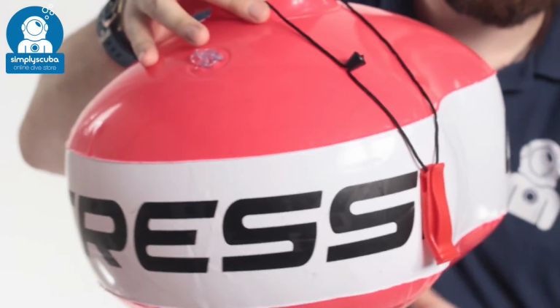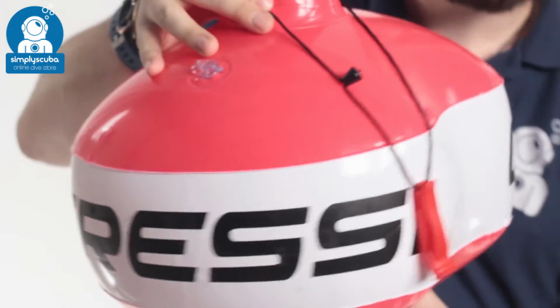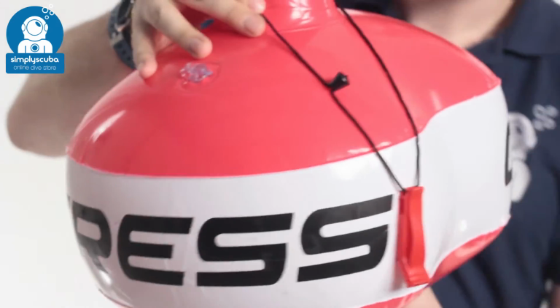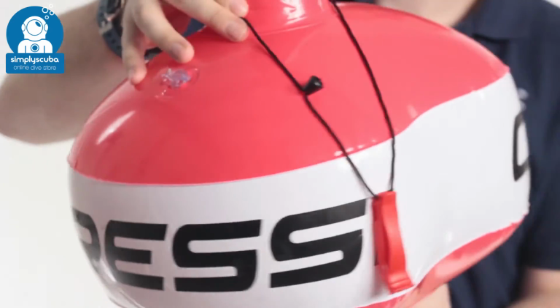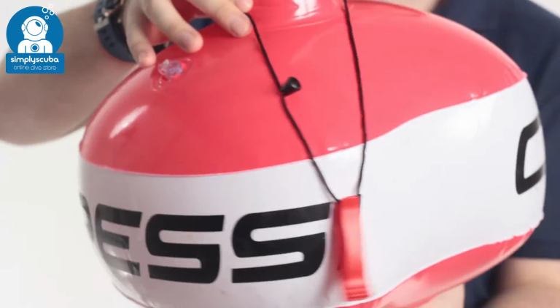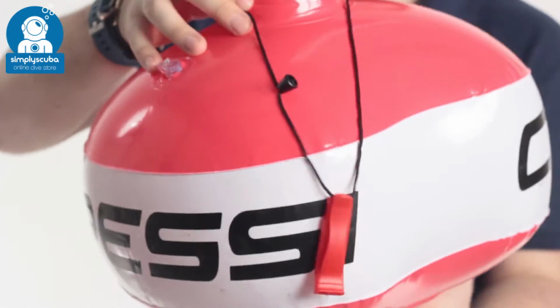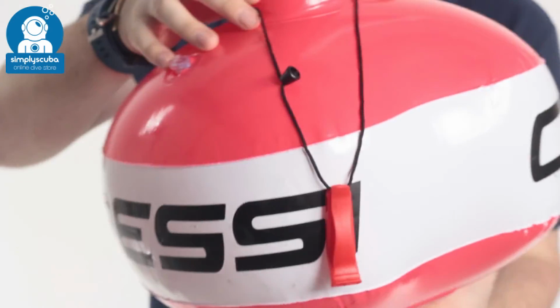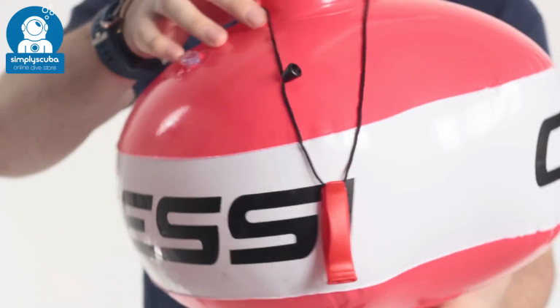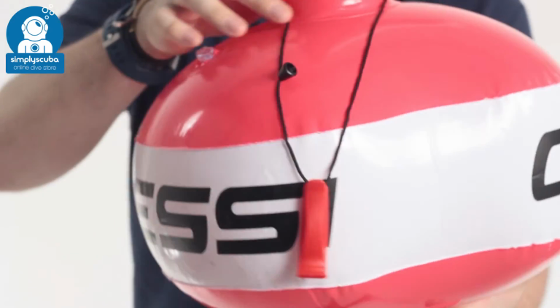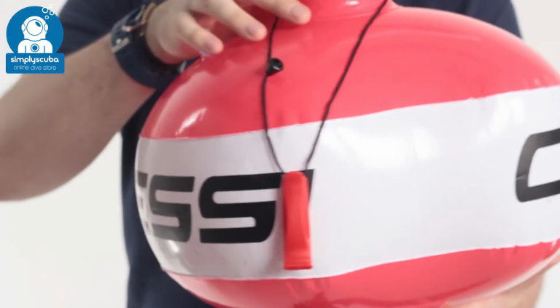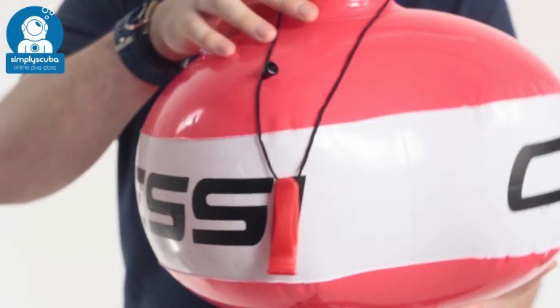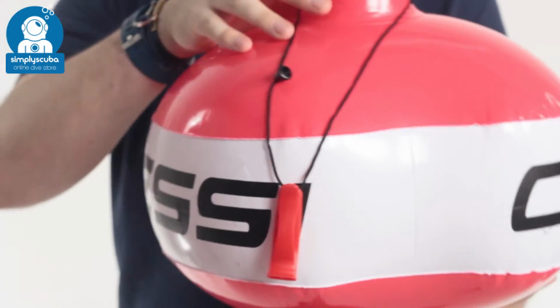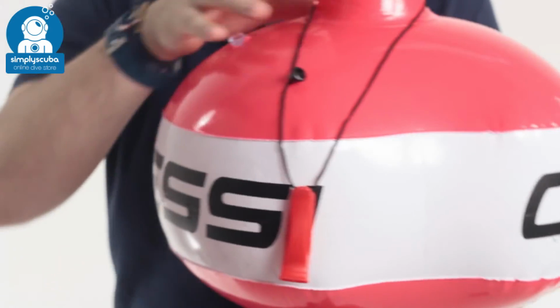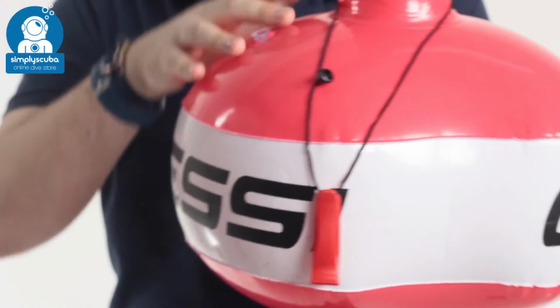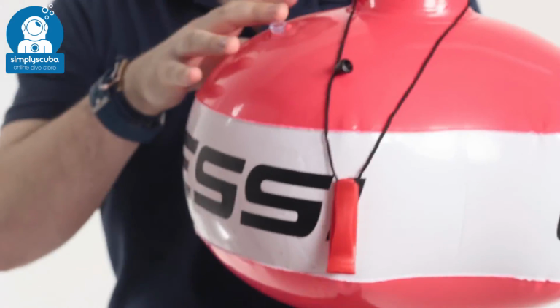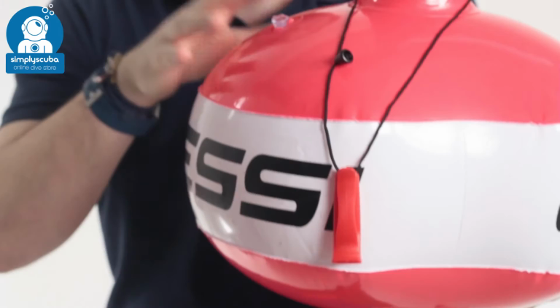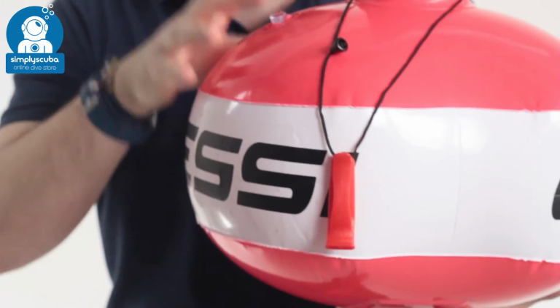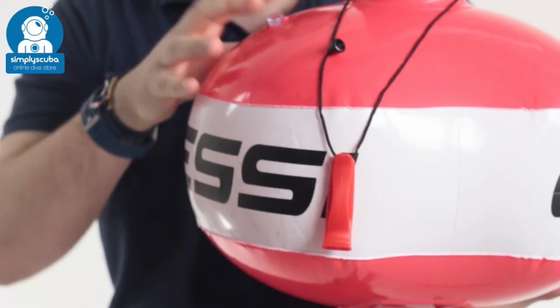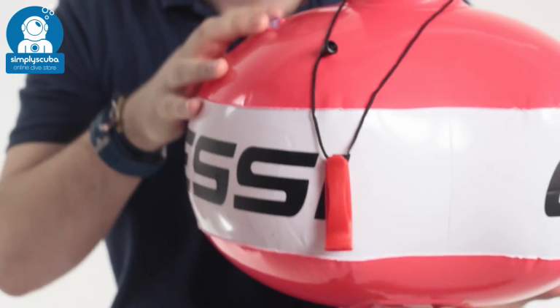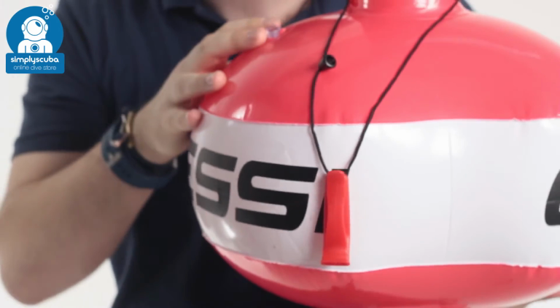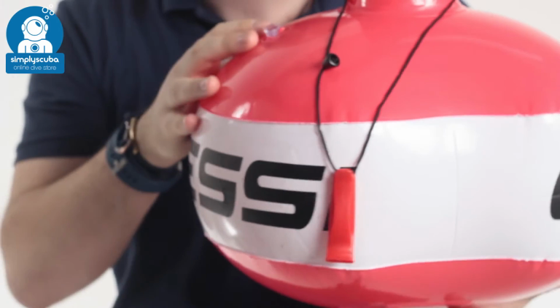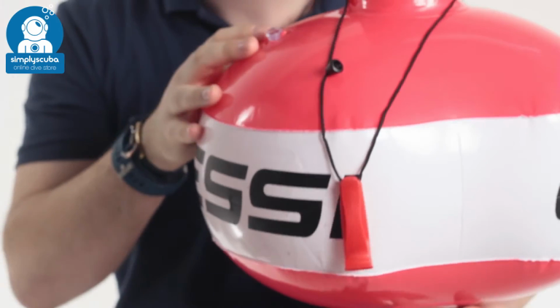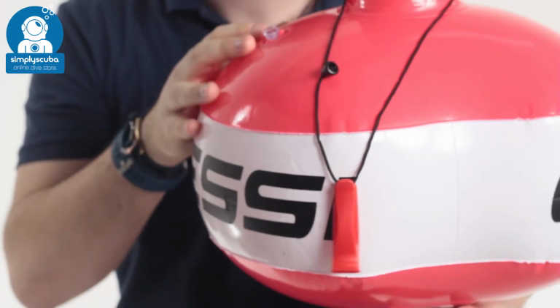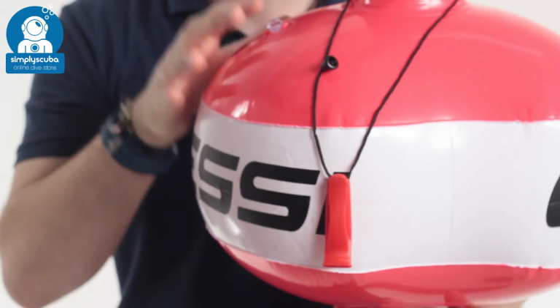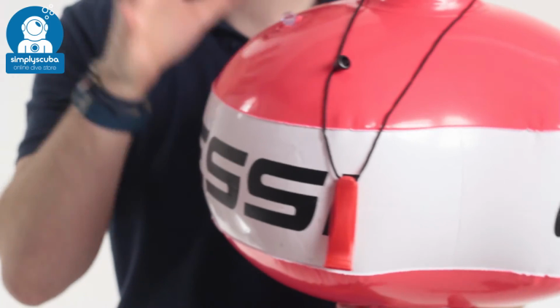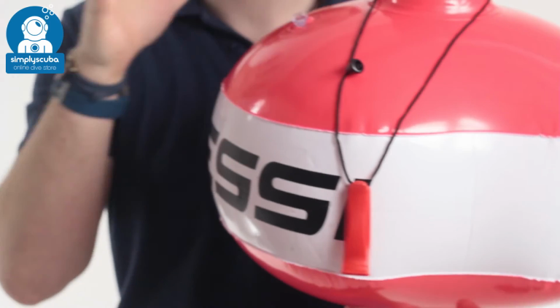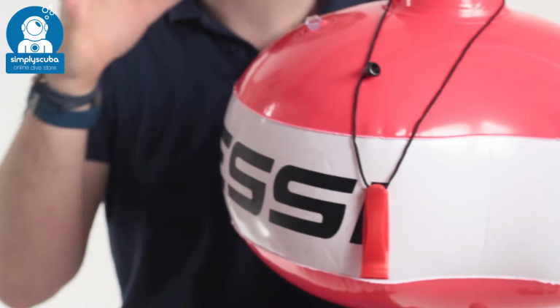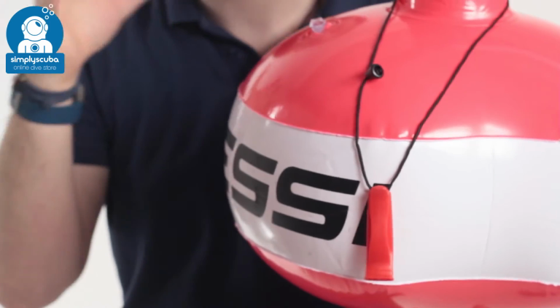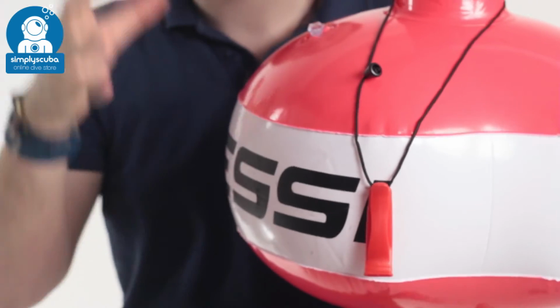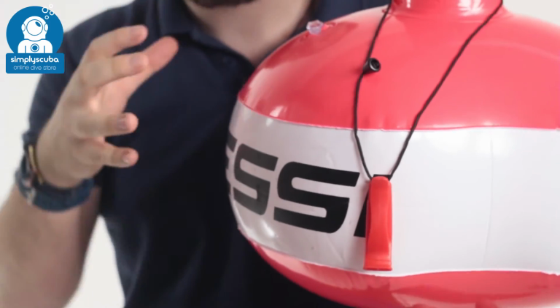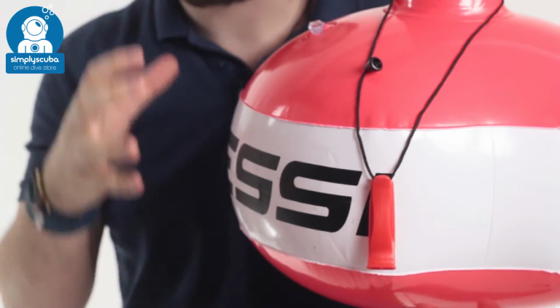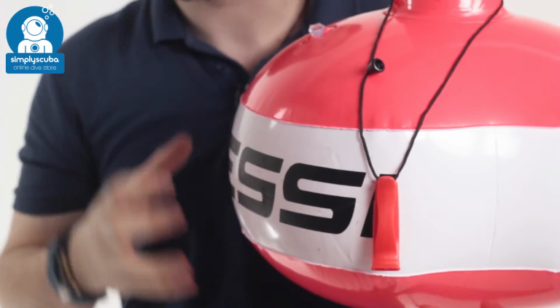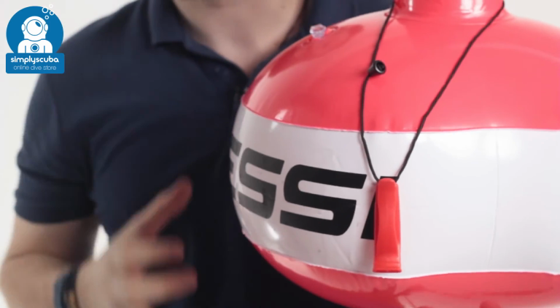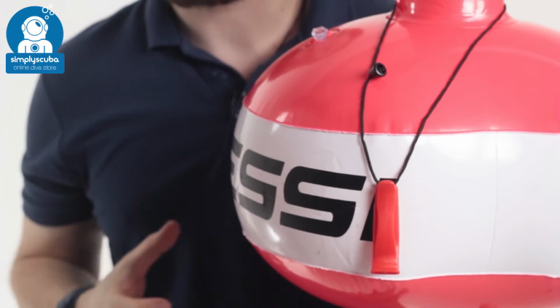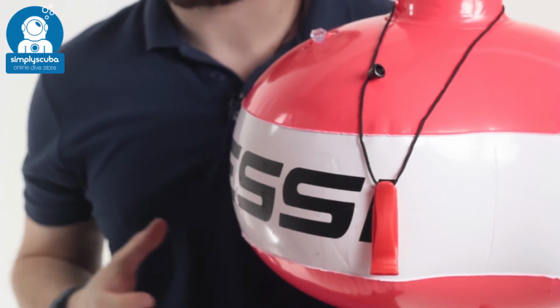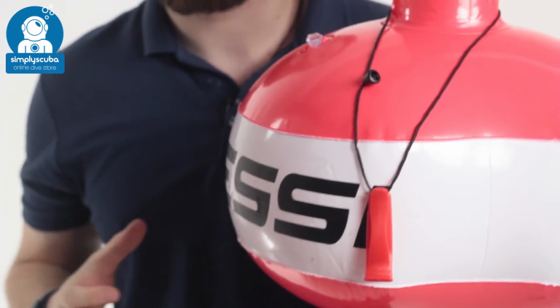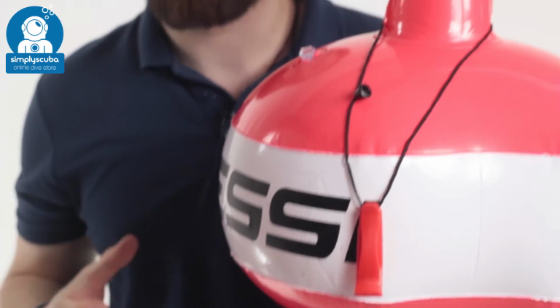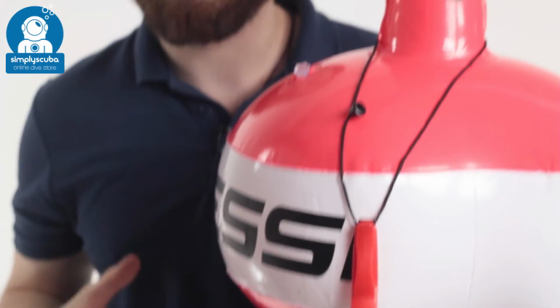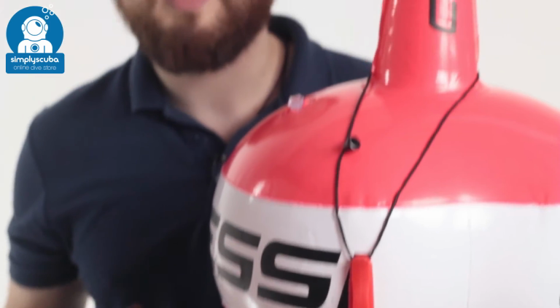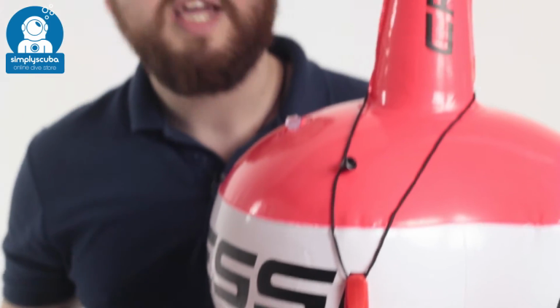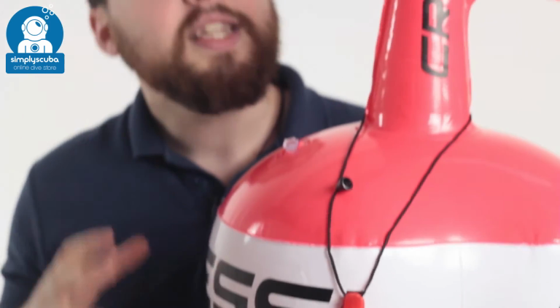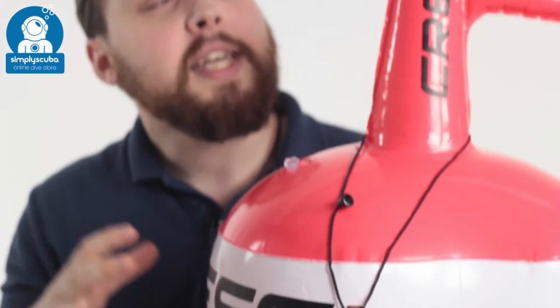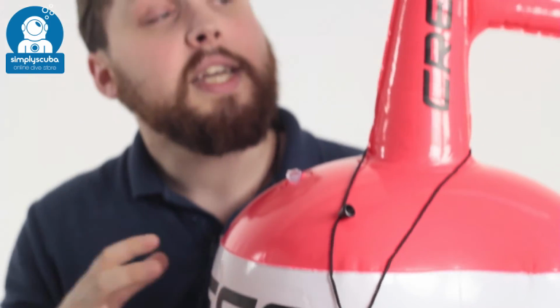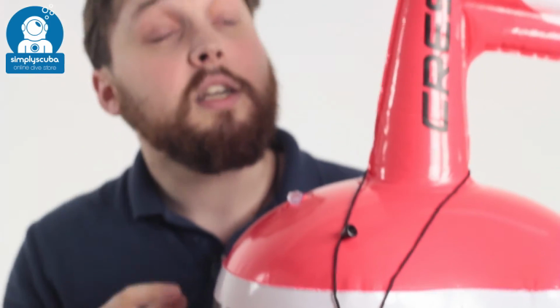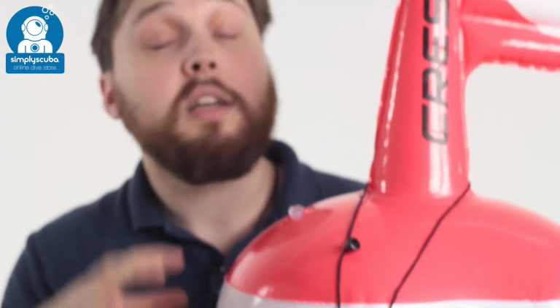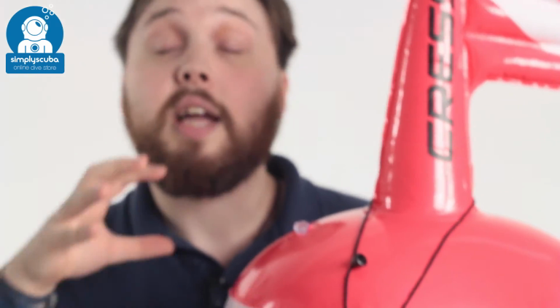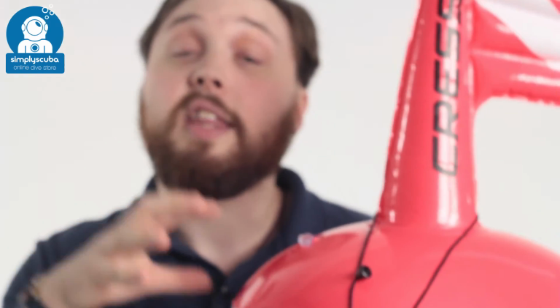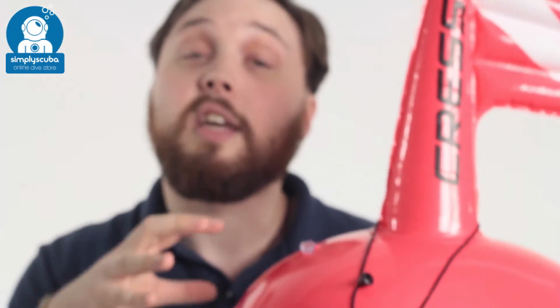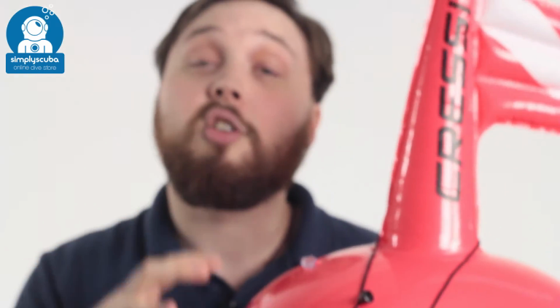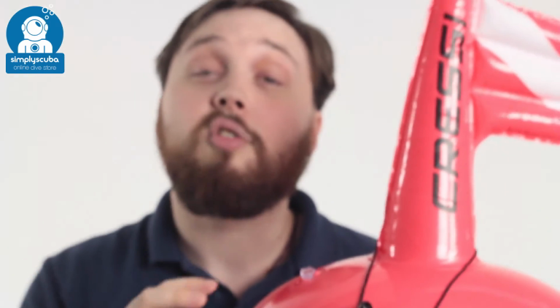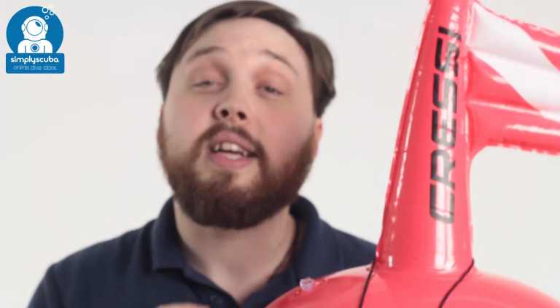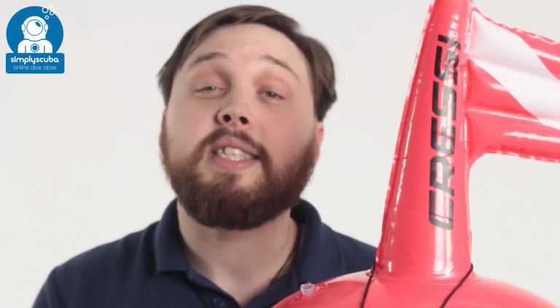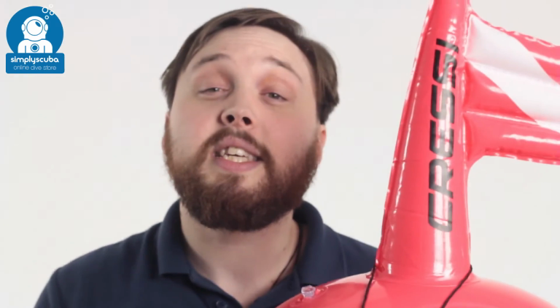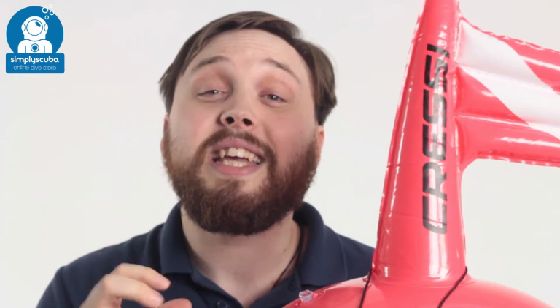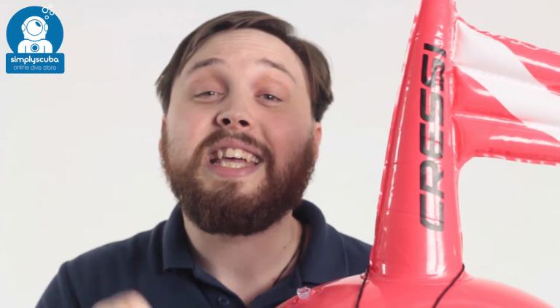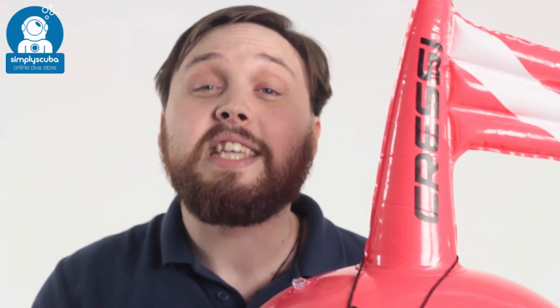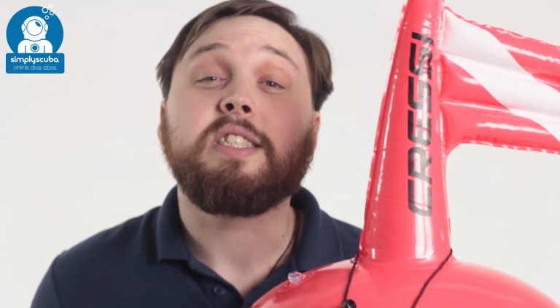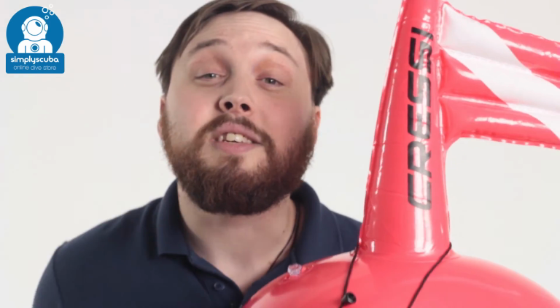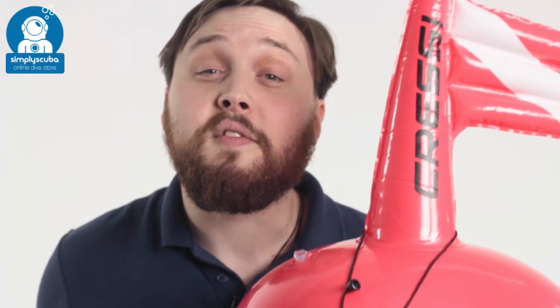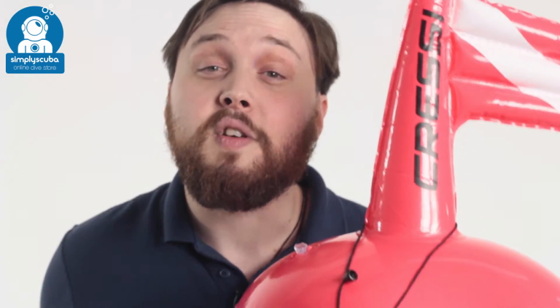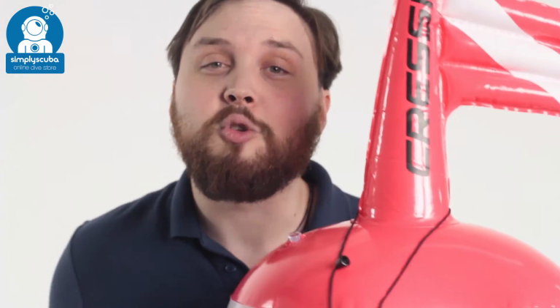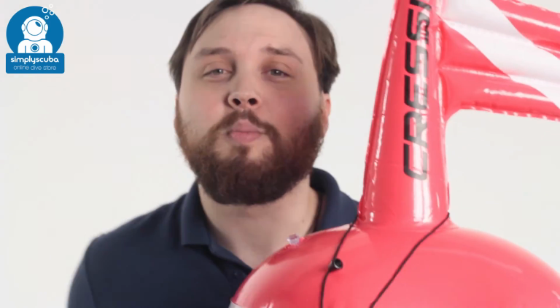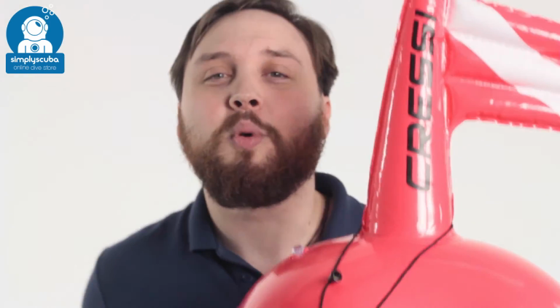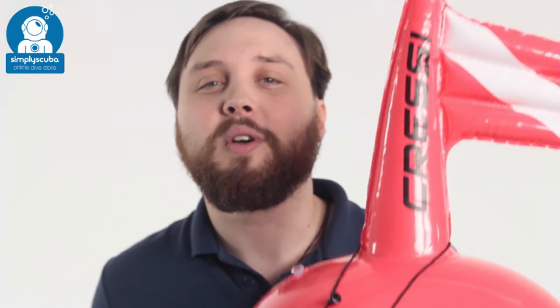So if you need a small, lightweight surface marker buoy, take a look at the Cressi Easy Float Buoy.